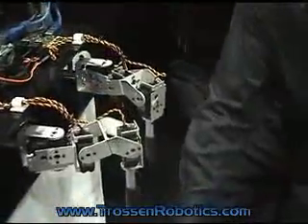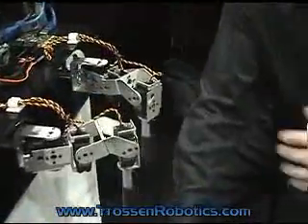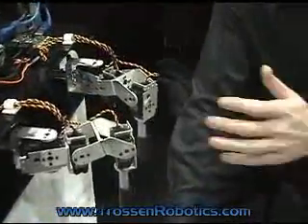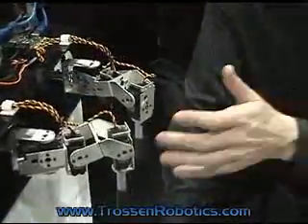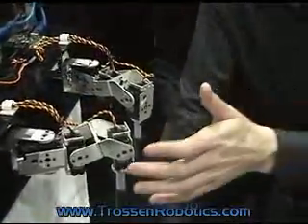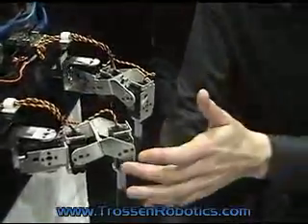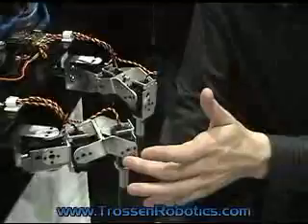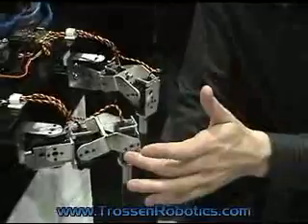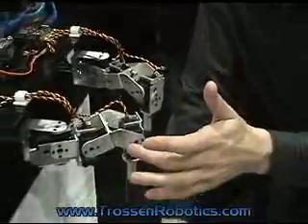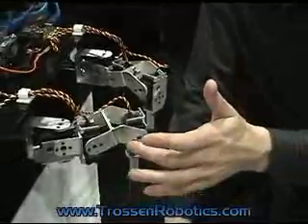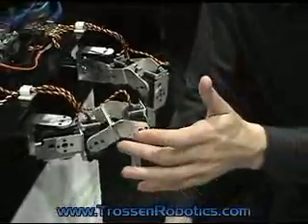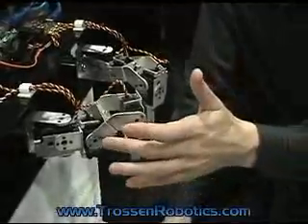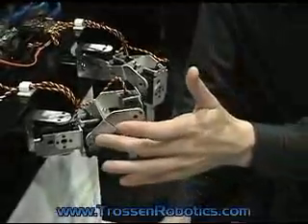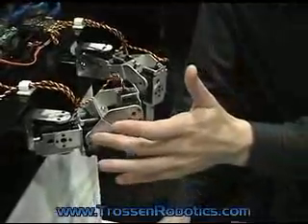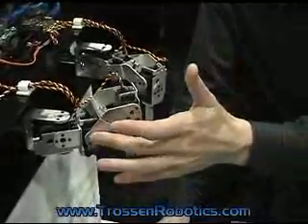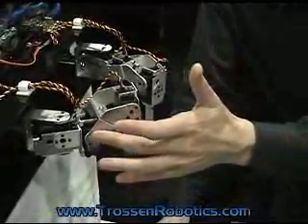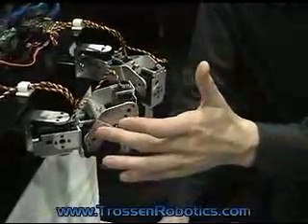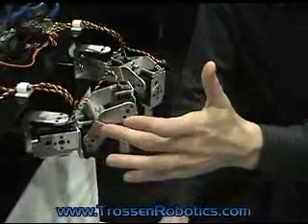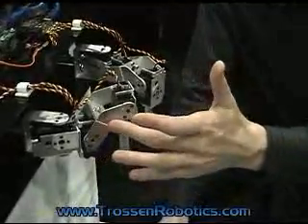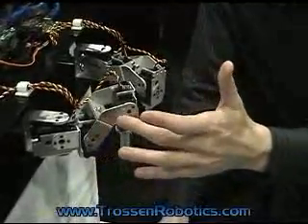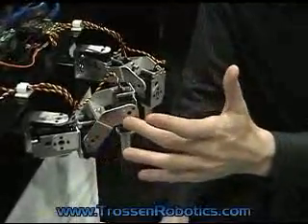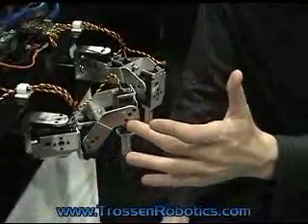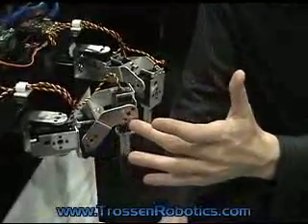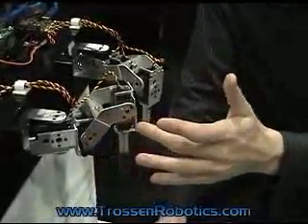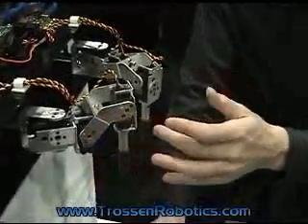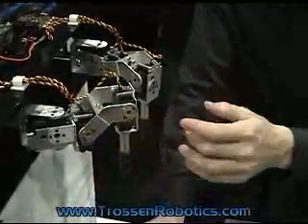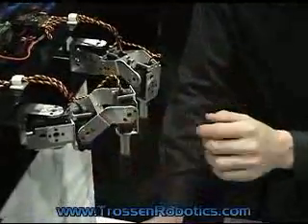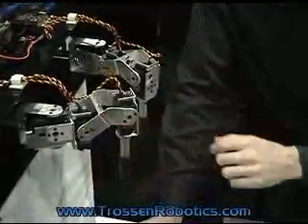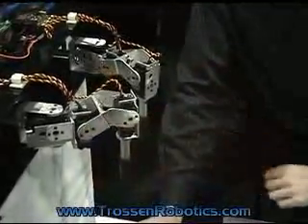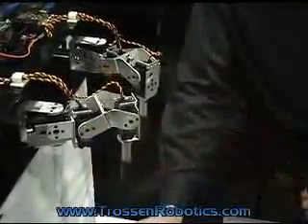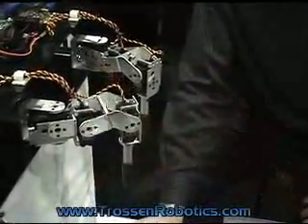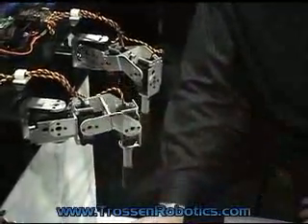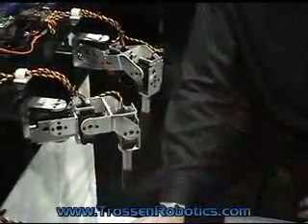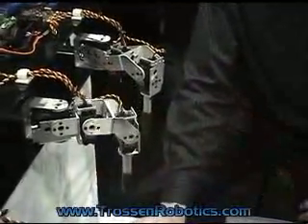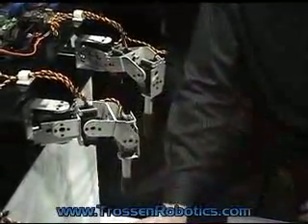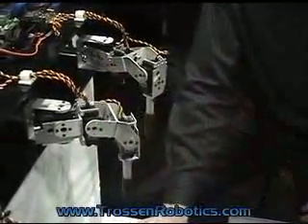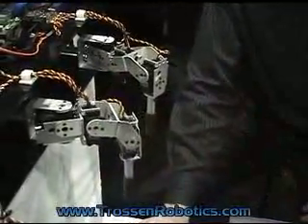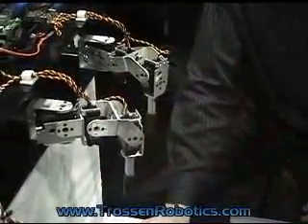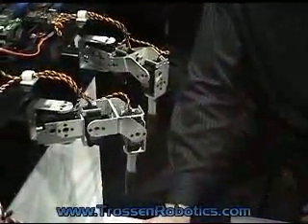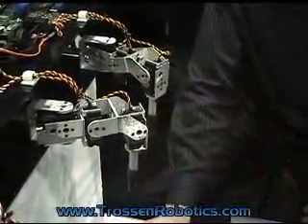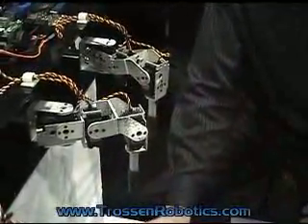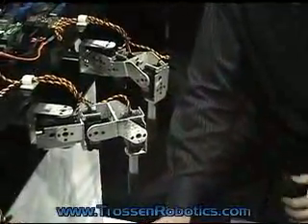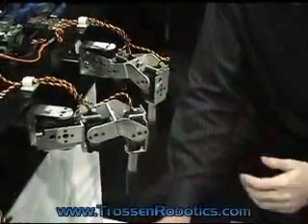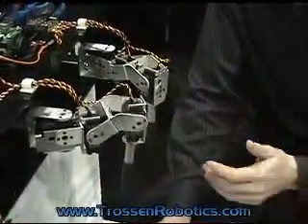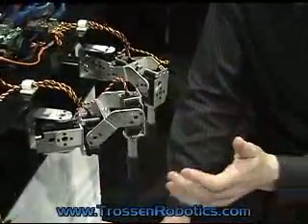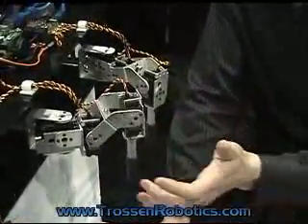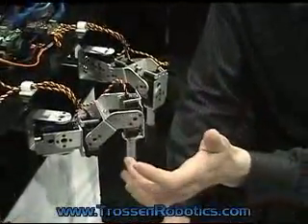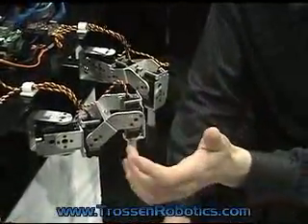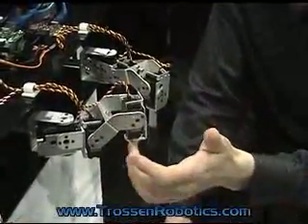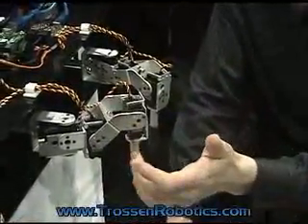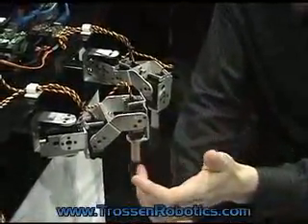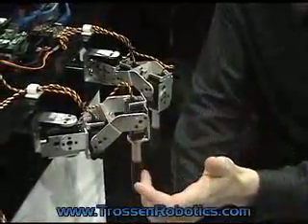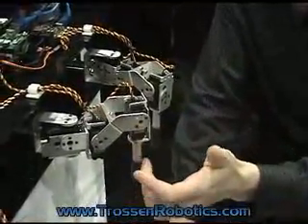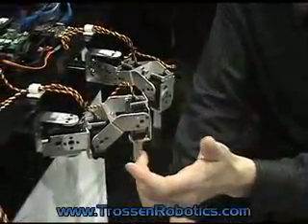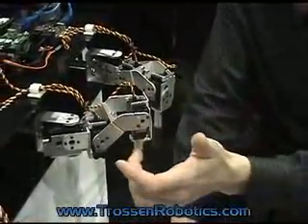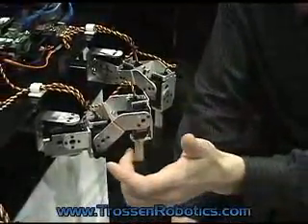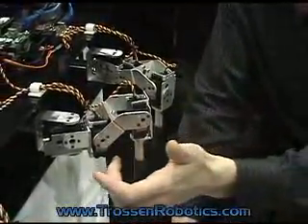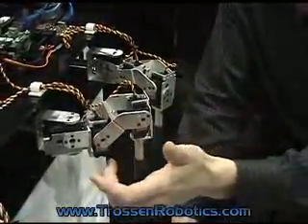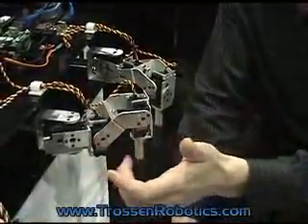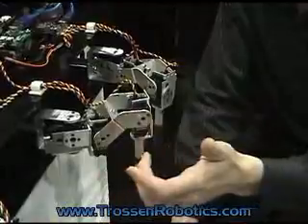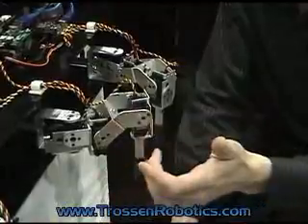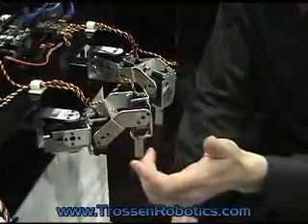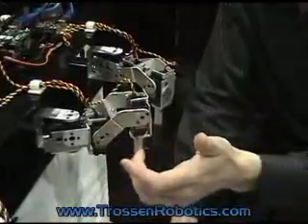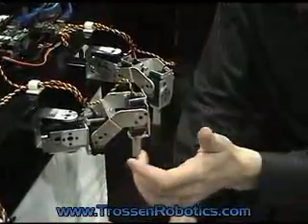We're basically using a percentage value to move these at the same time, and you can see that this will stay parallel to the body.